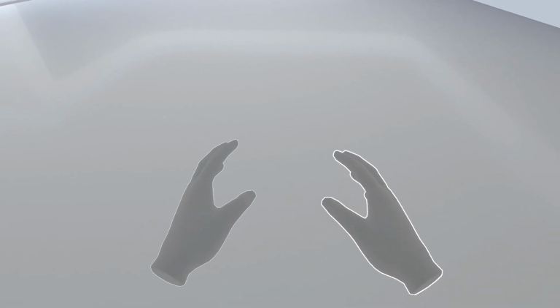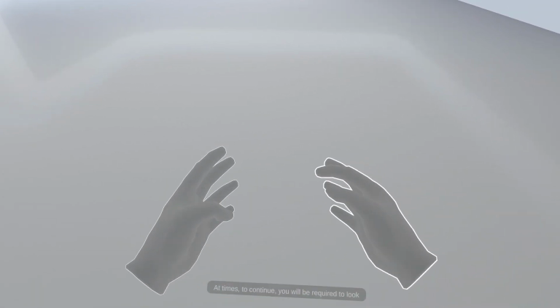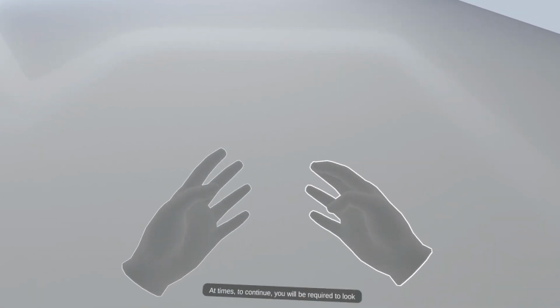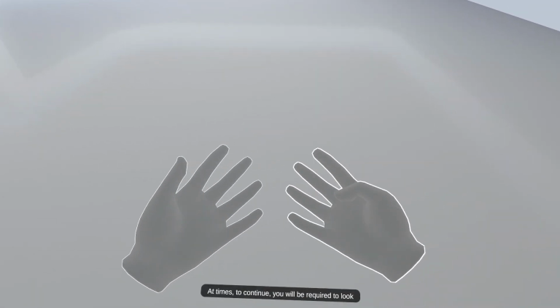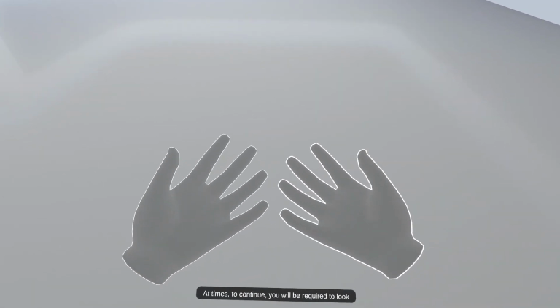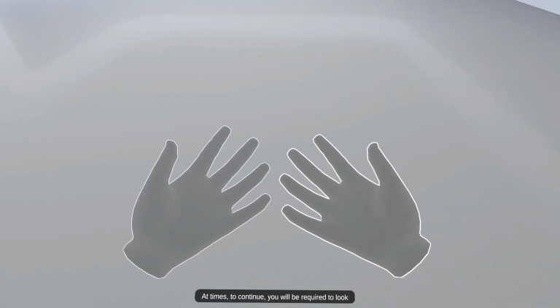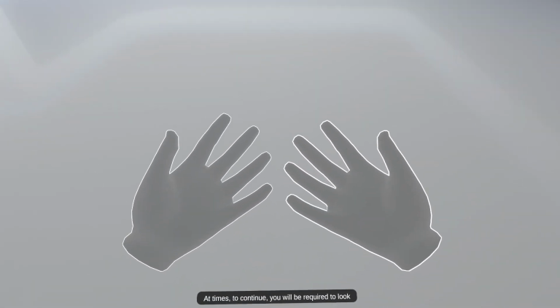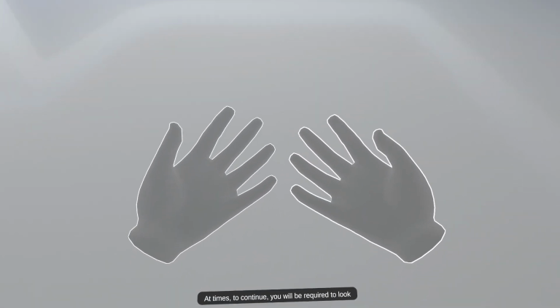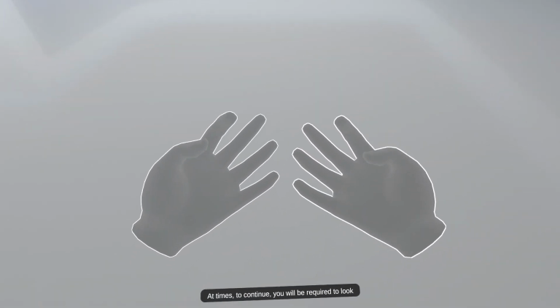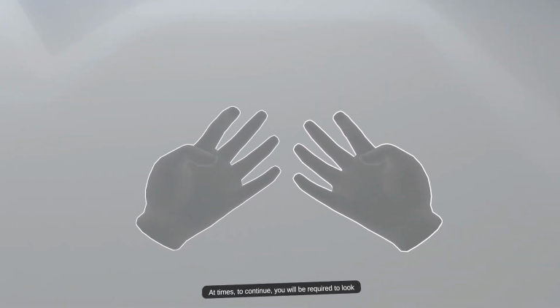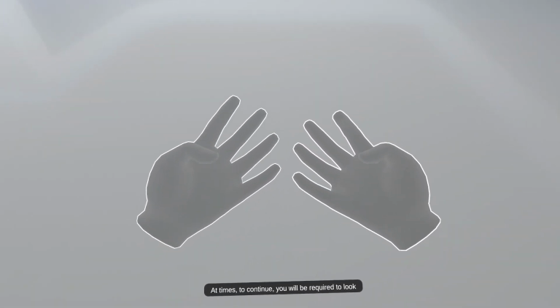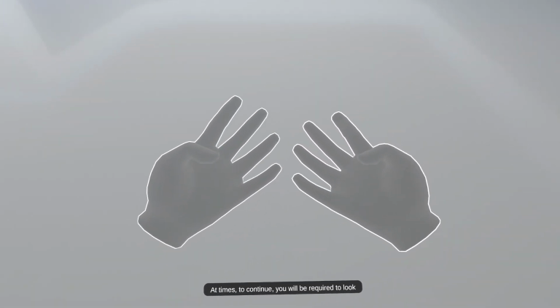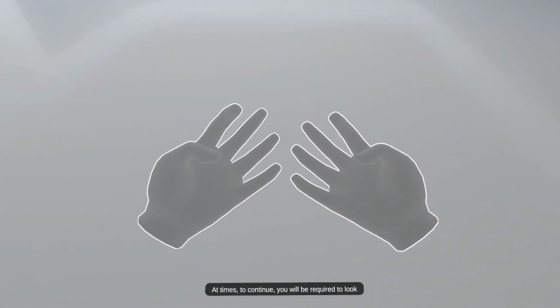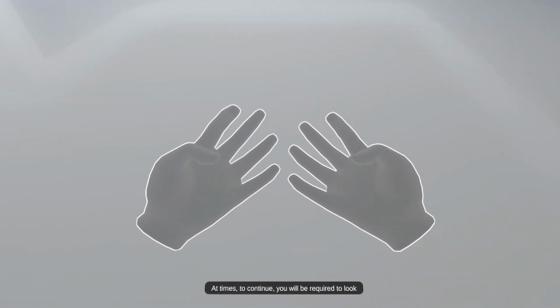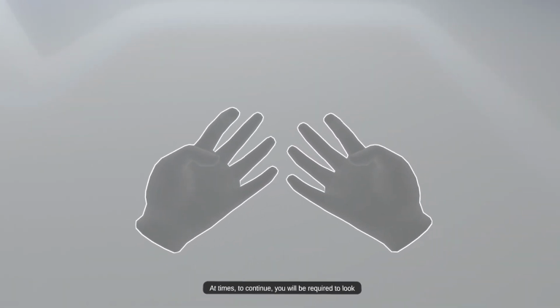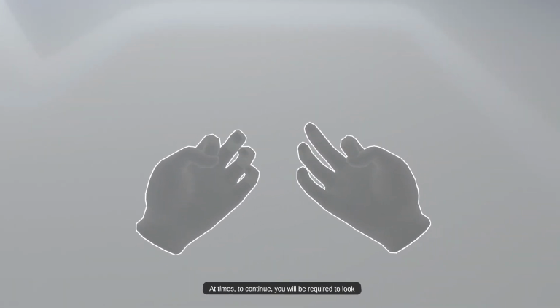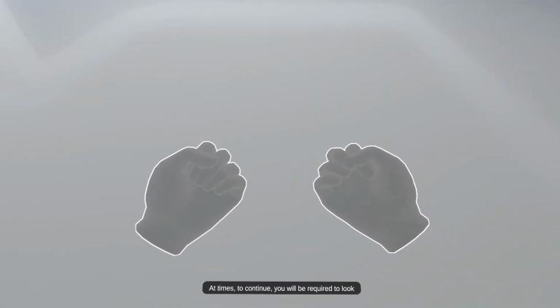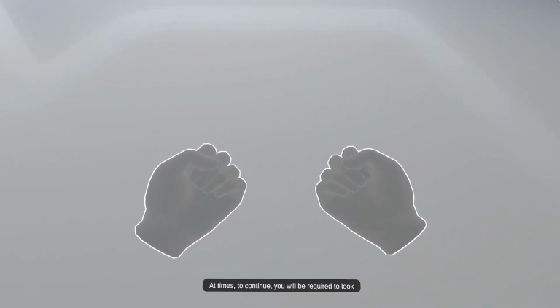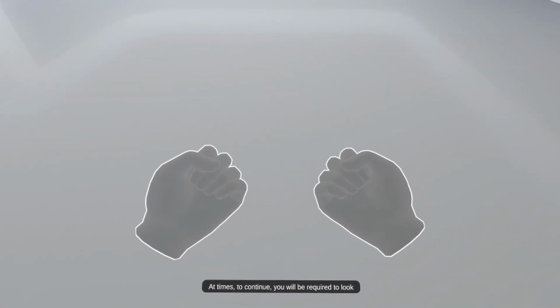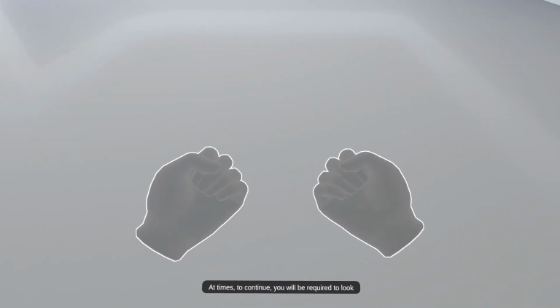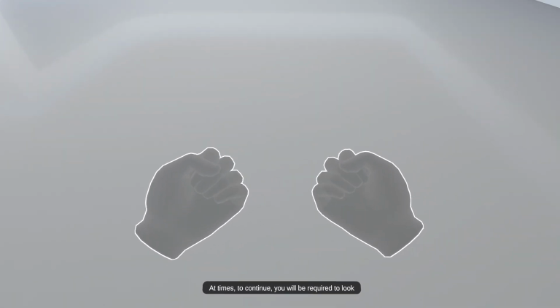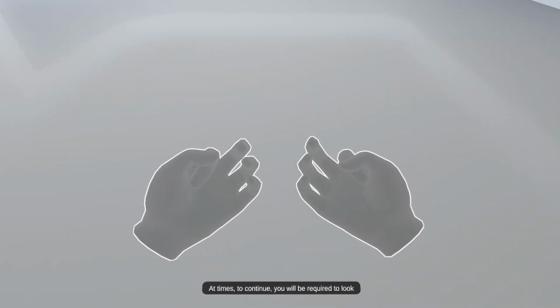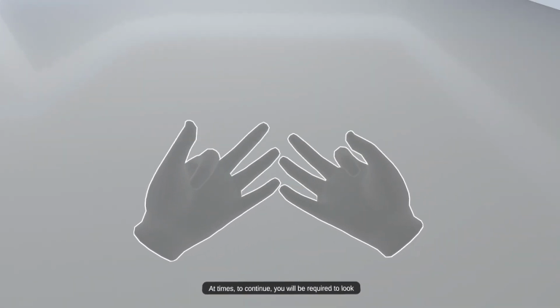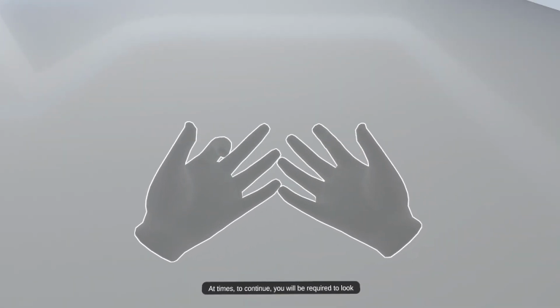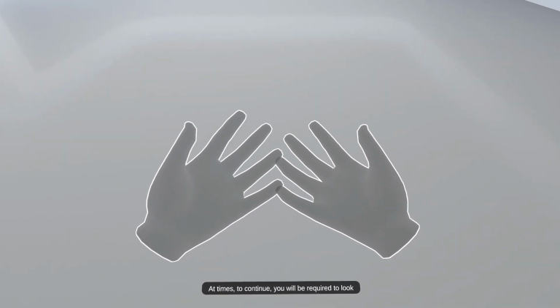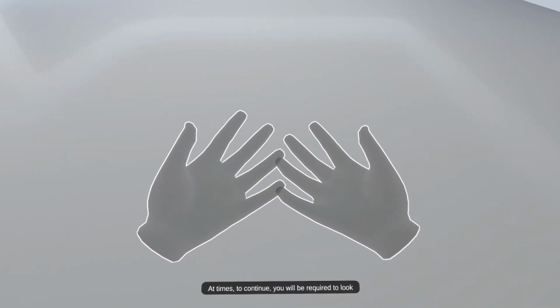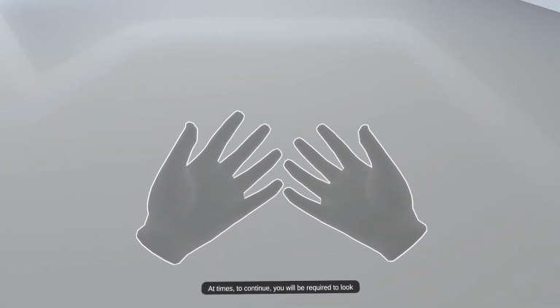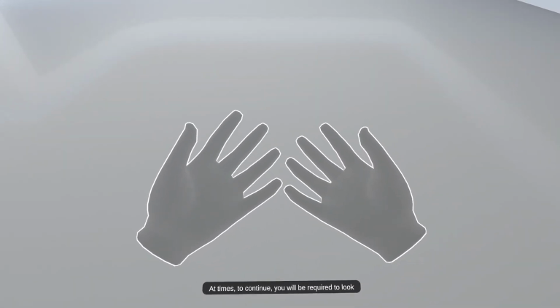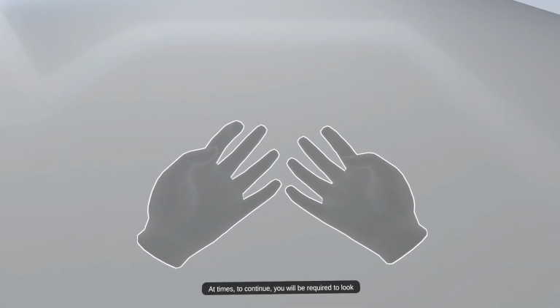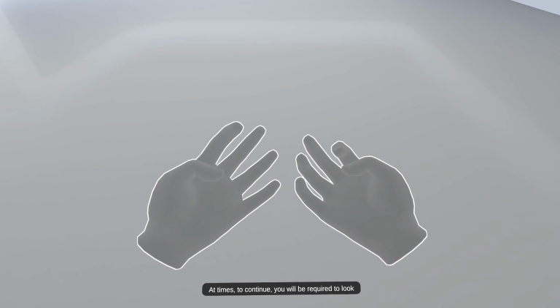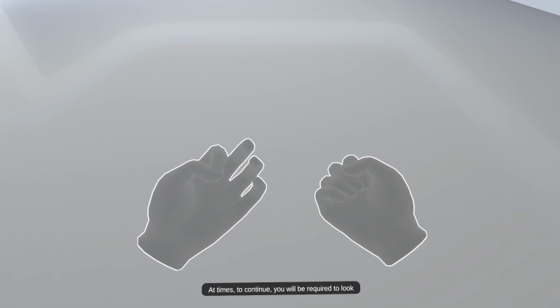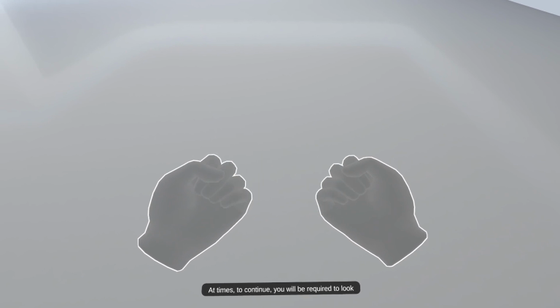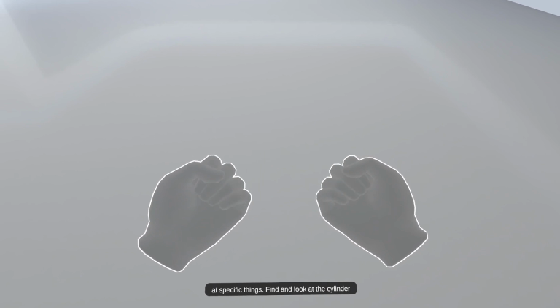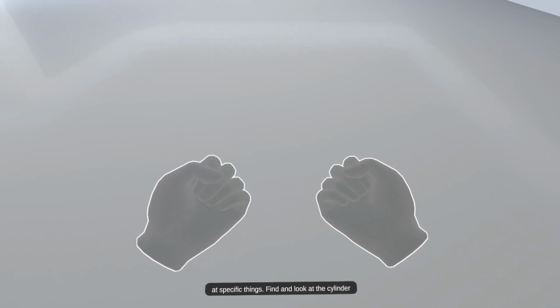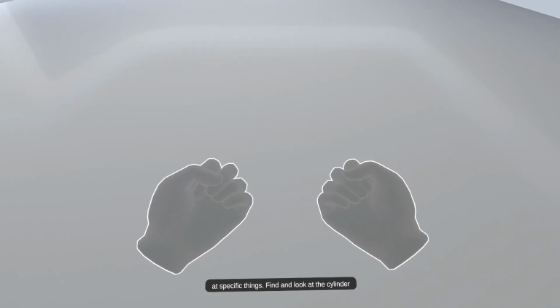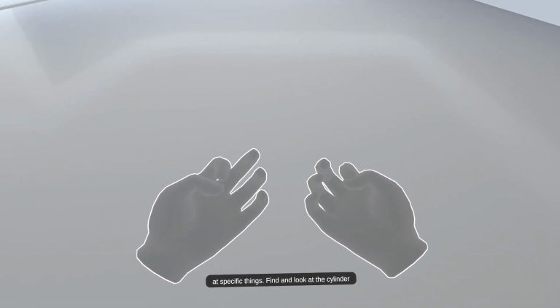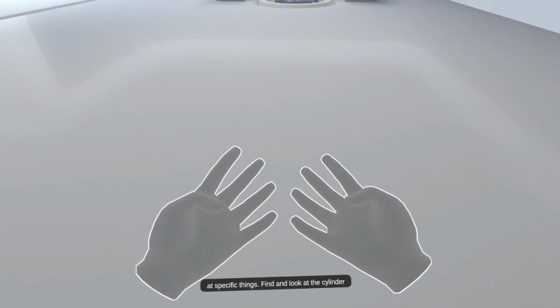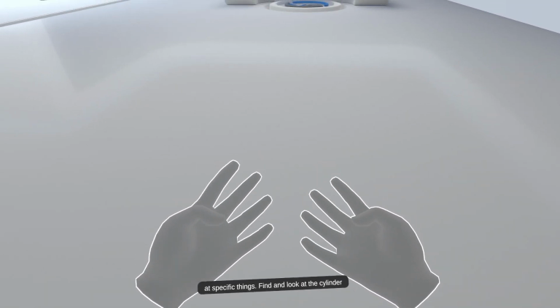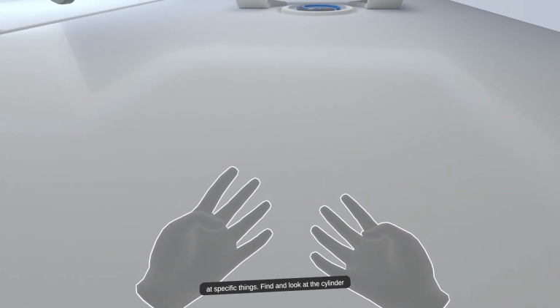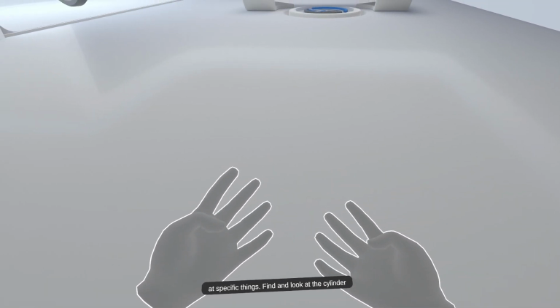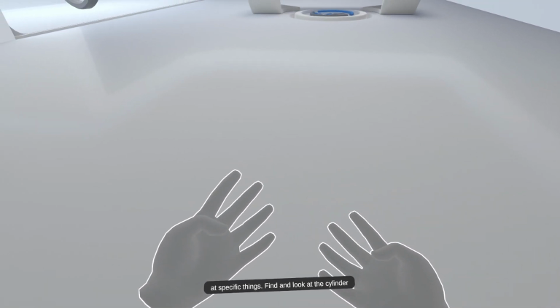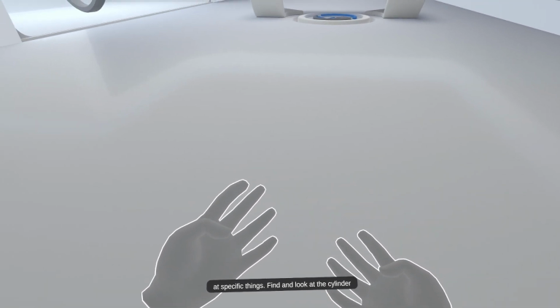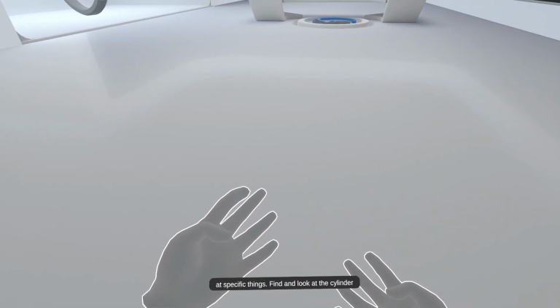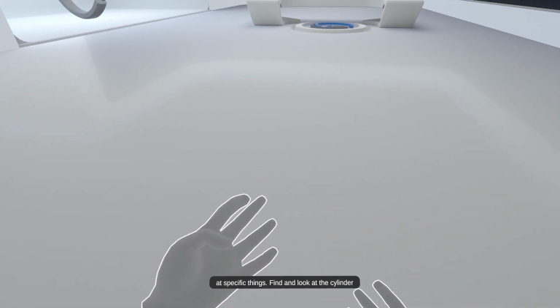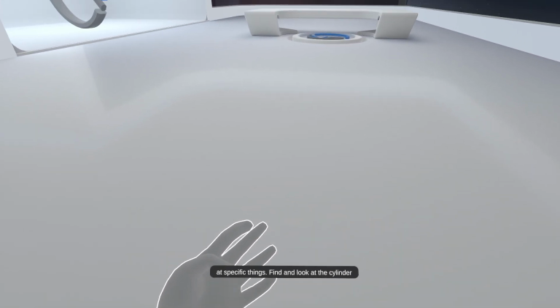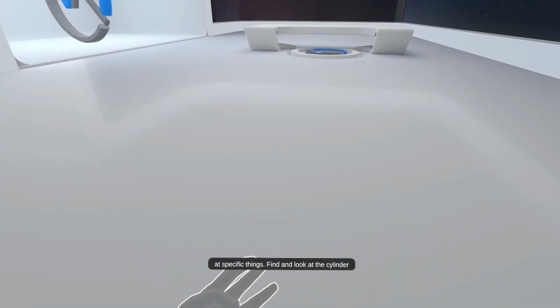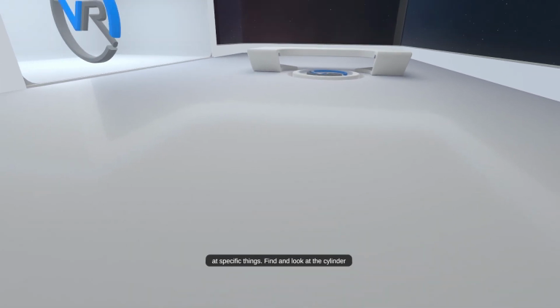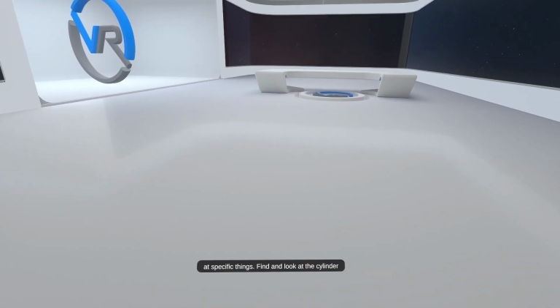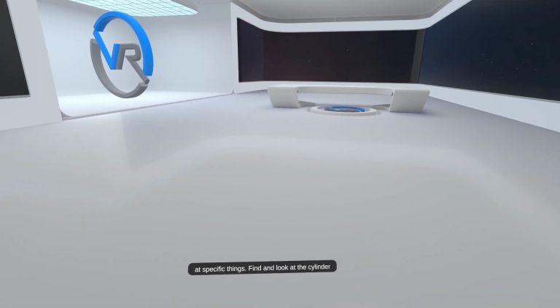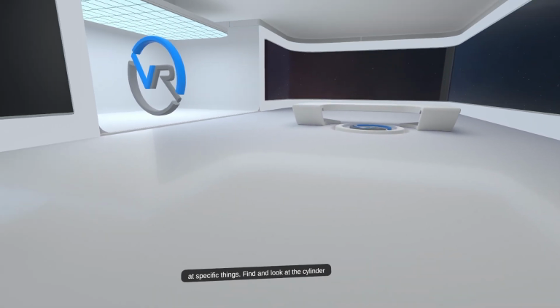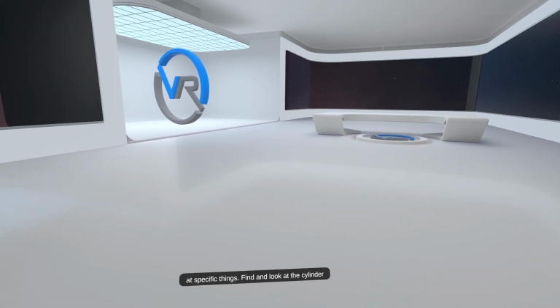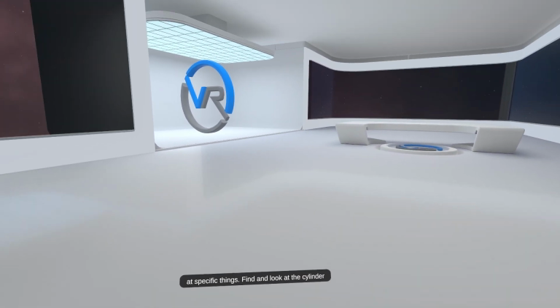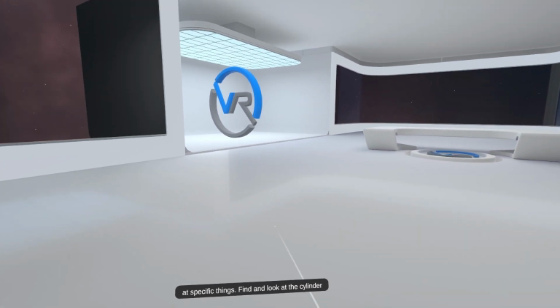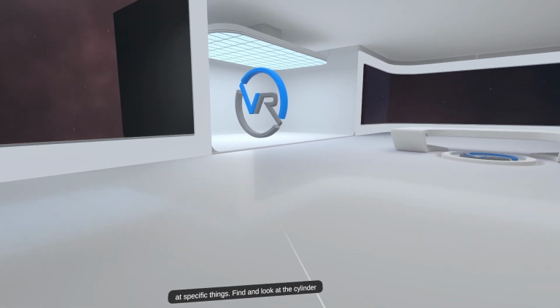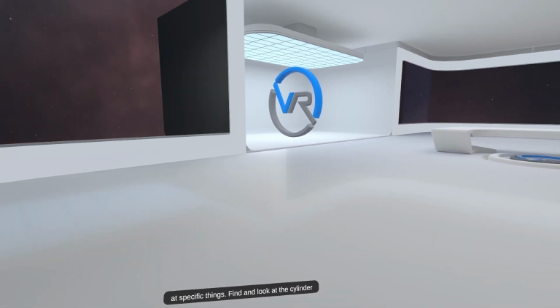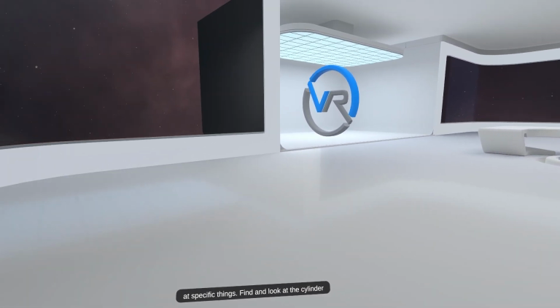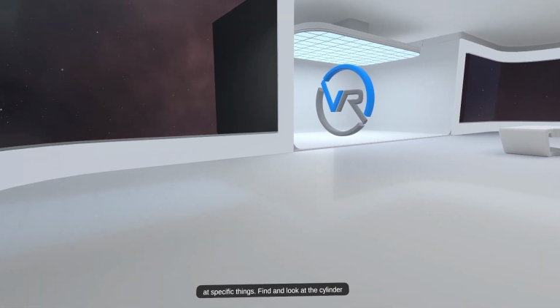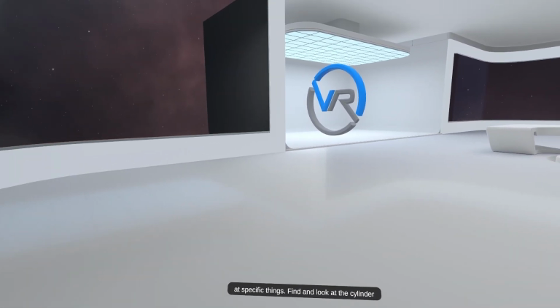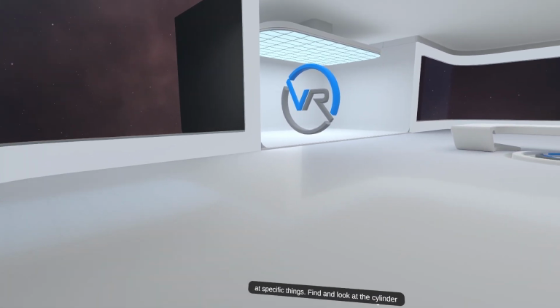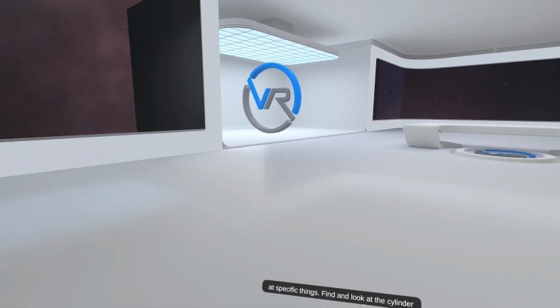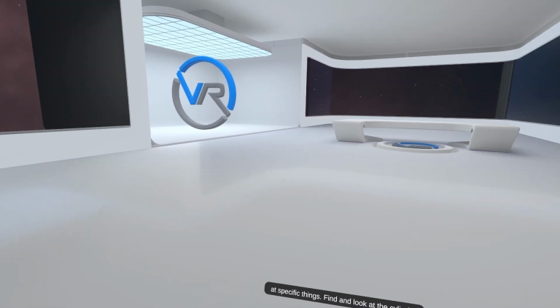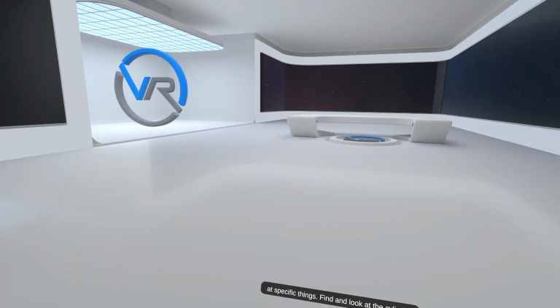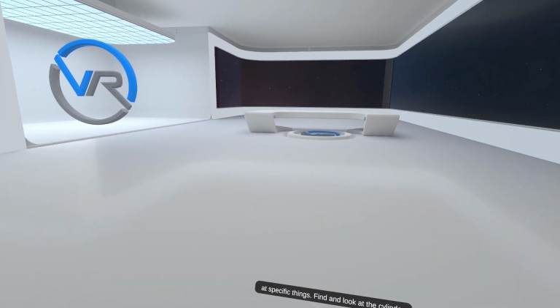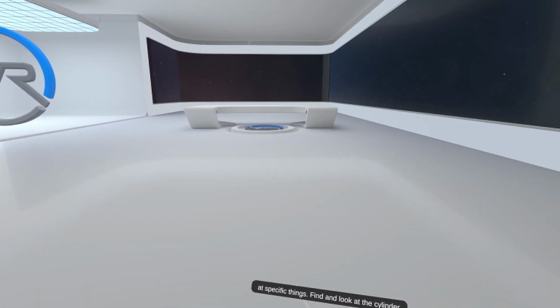At times, to continue, you will be required to look at specific things. Find and look at the cylinder.